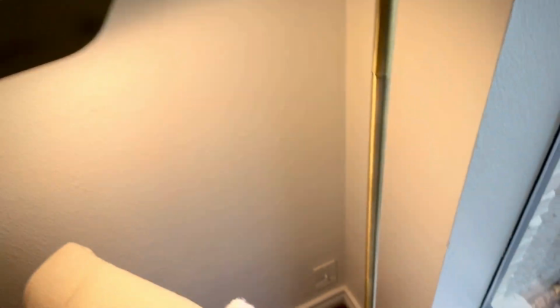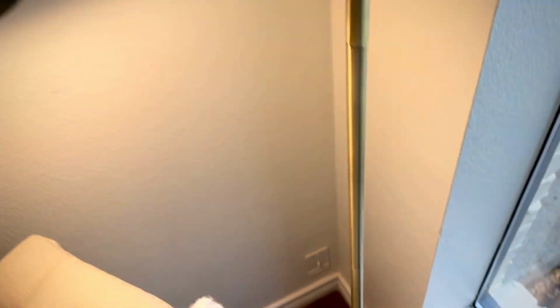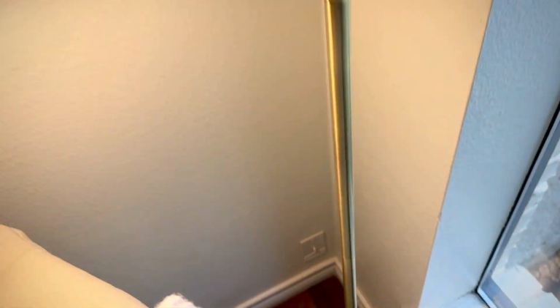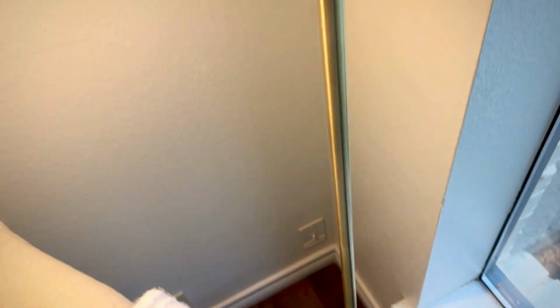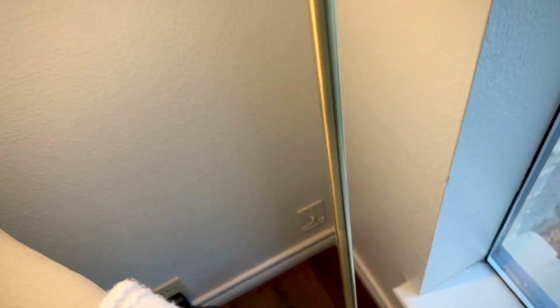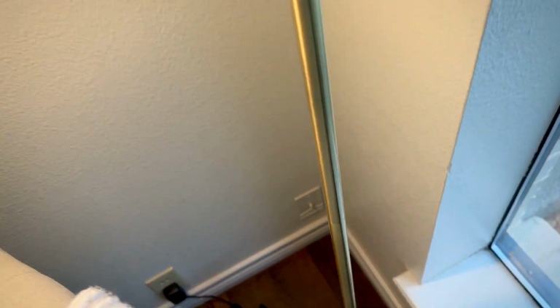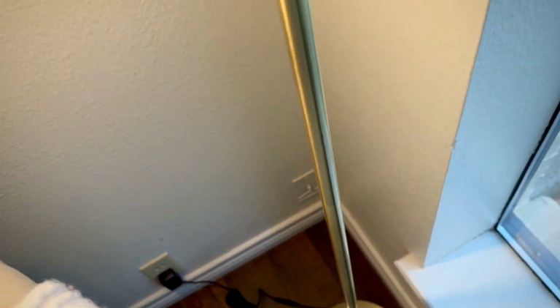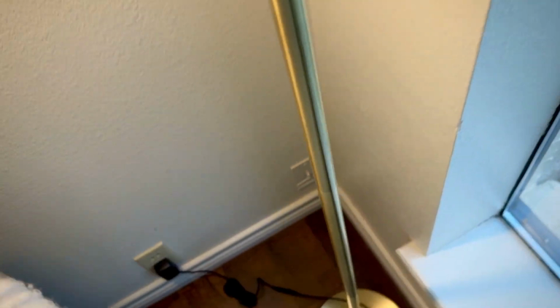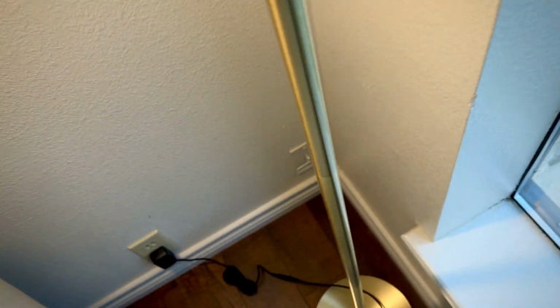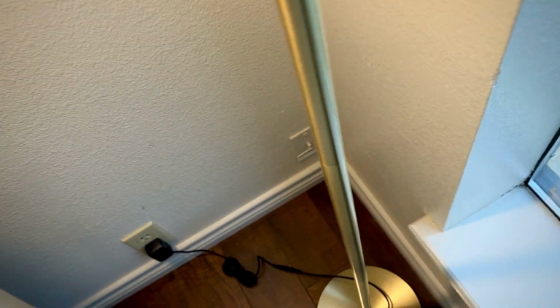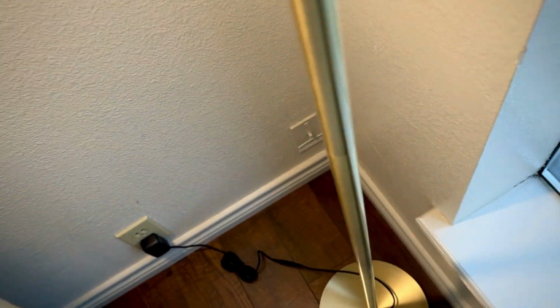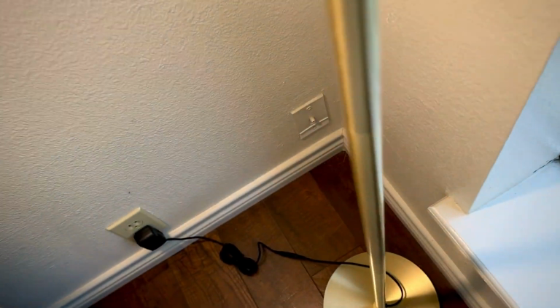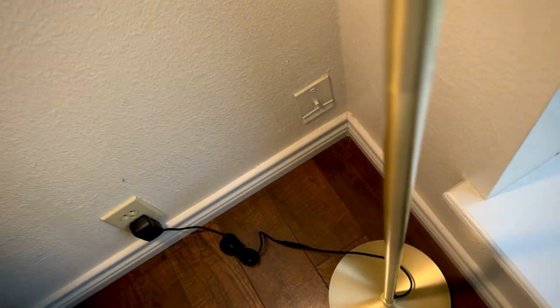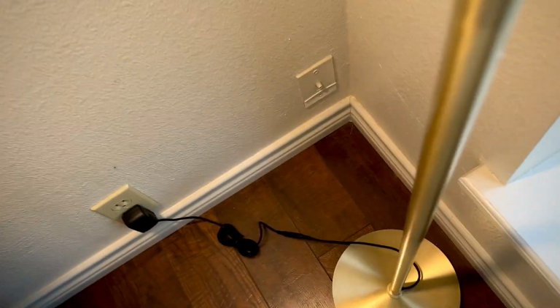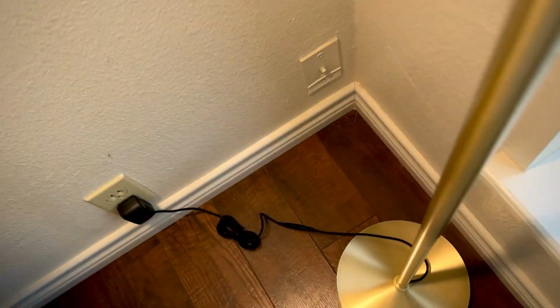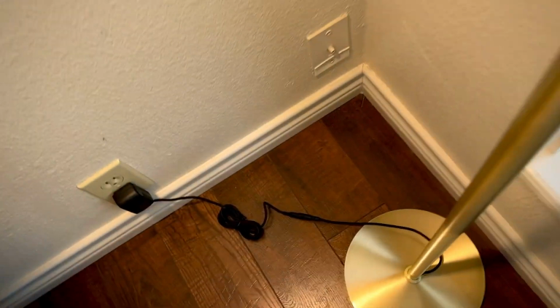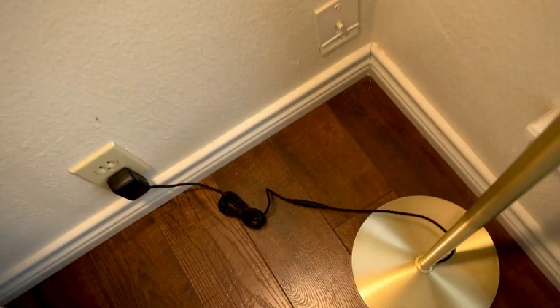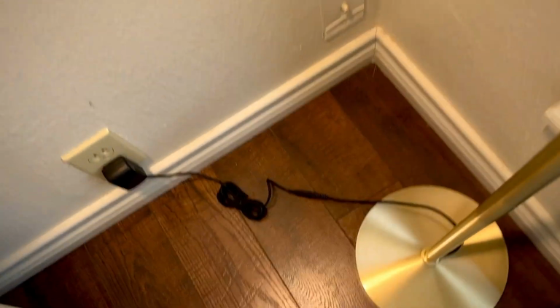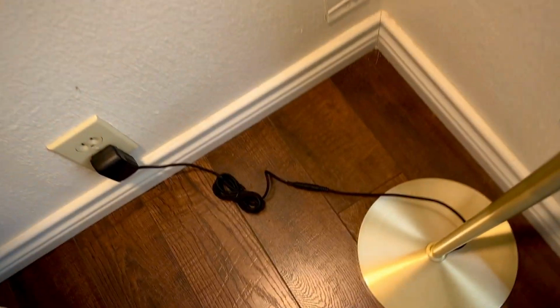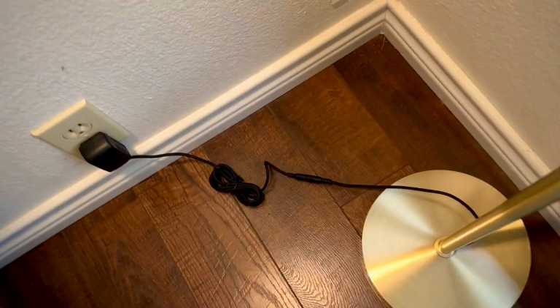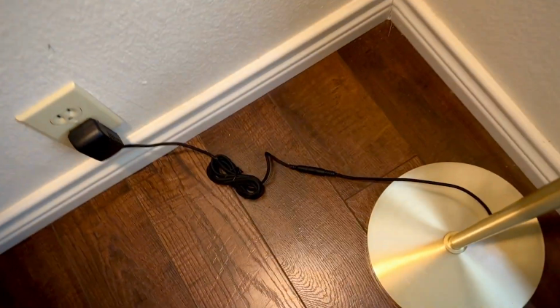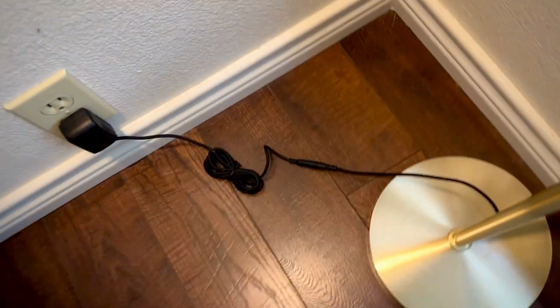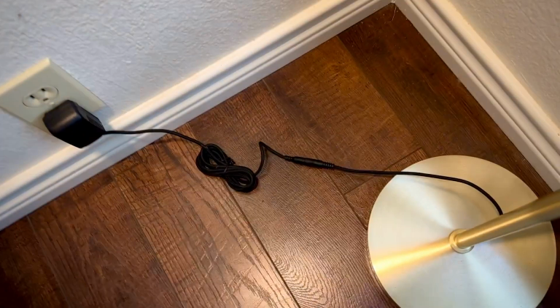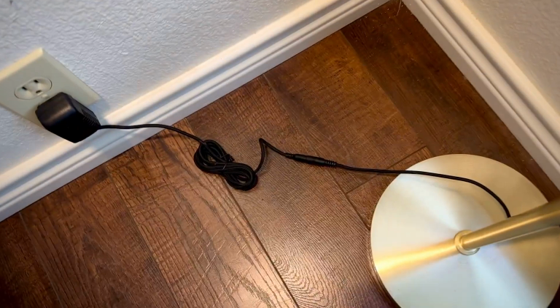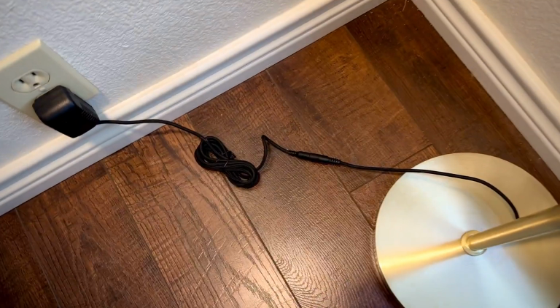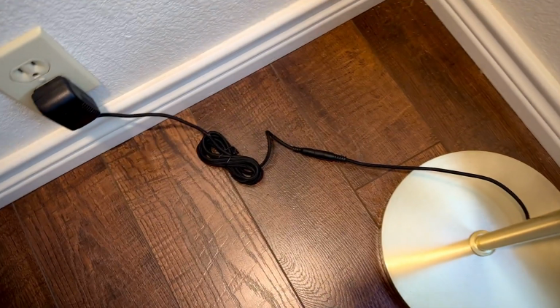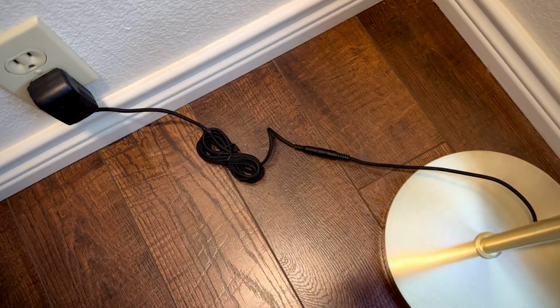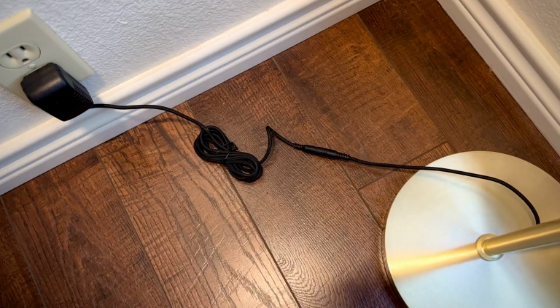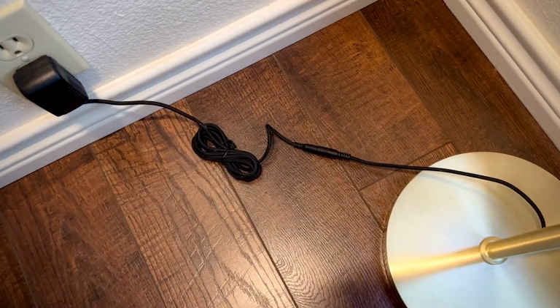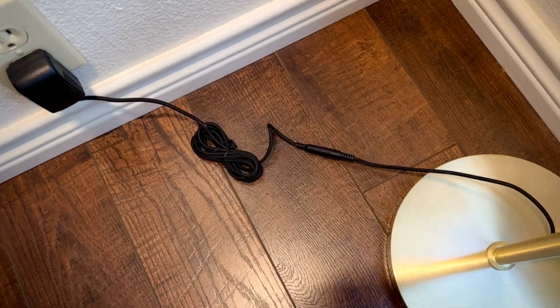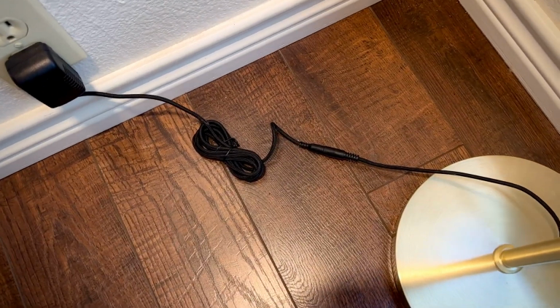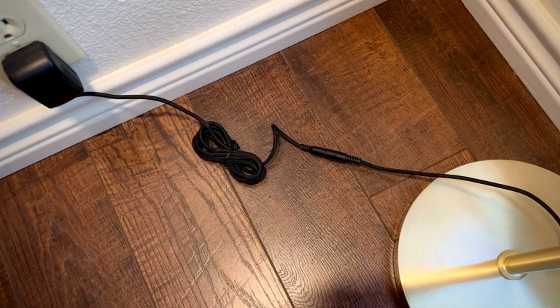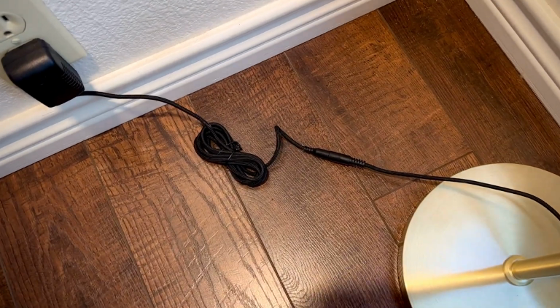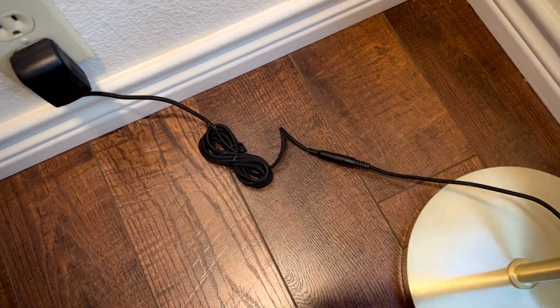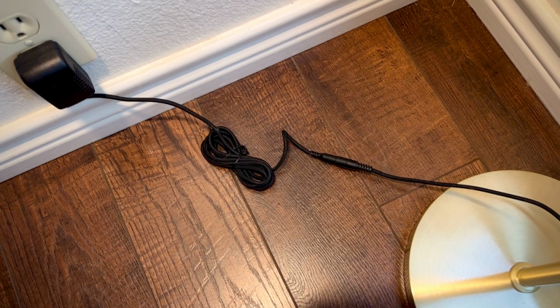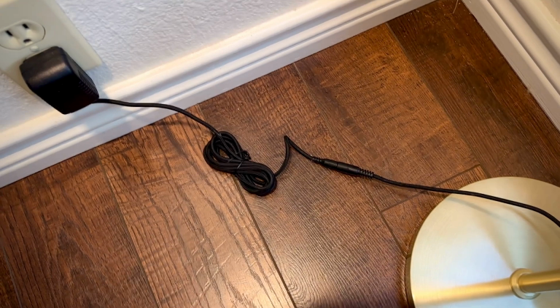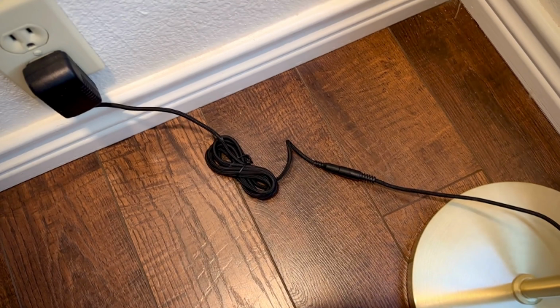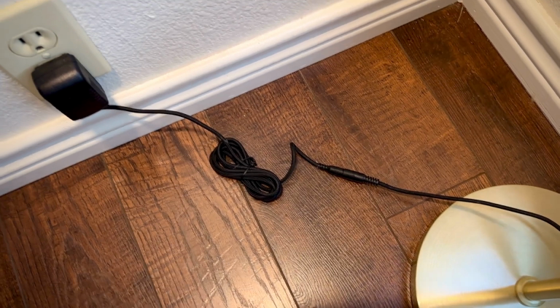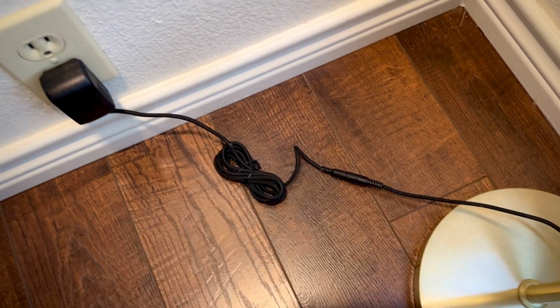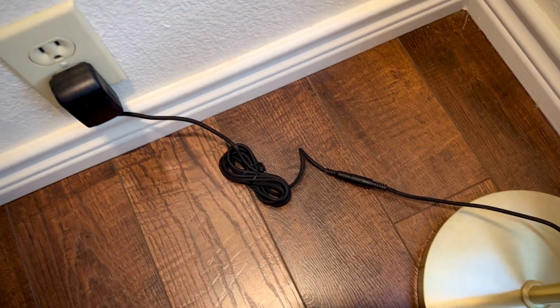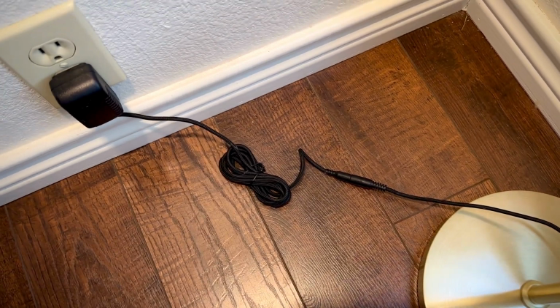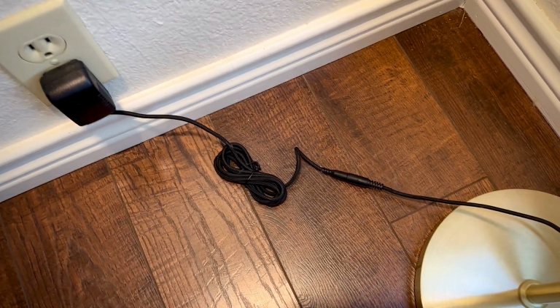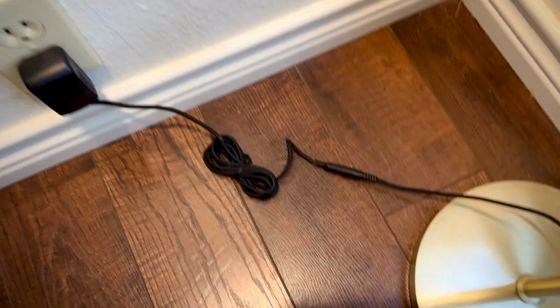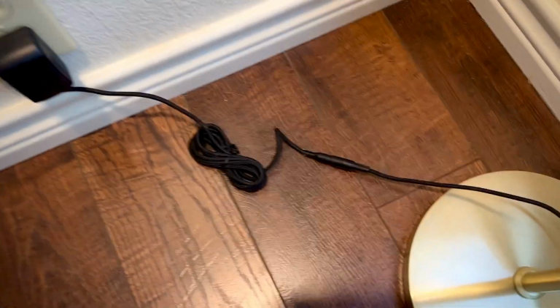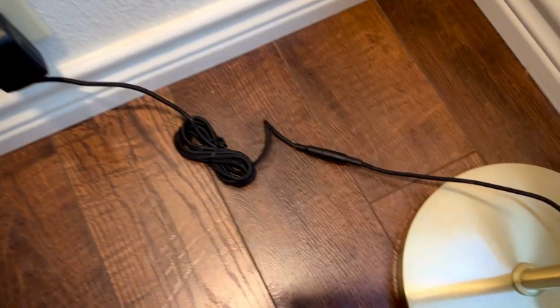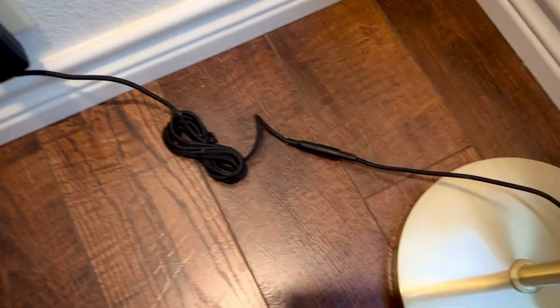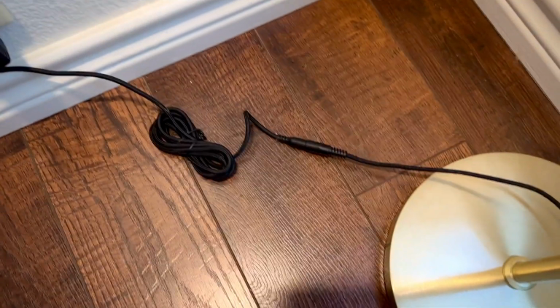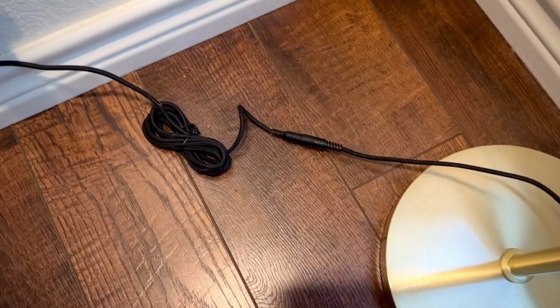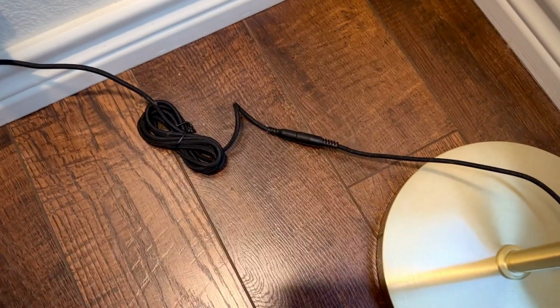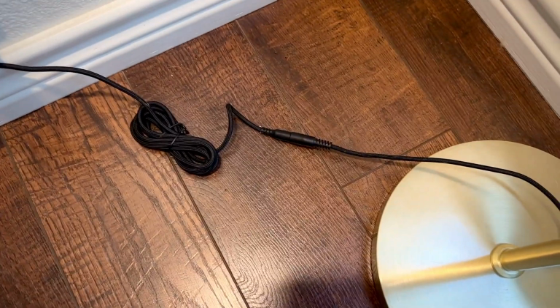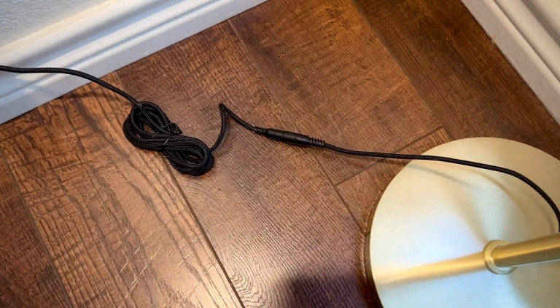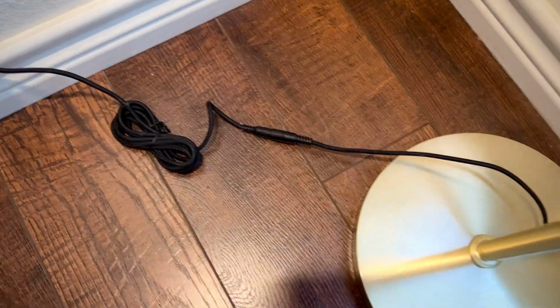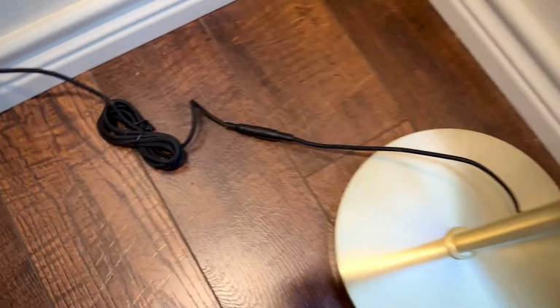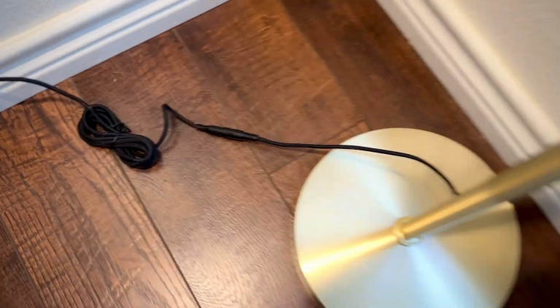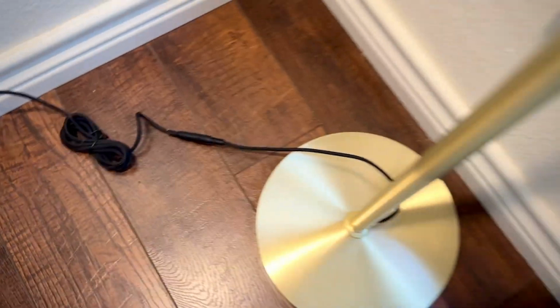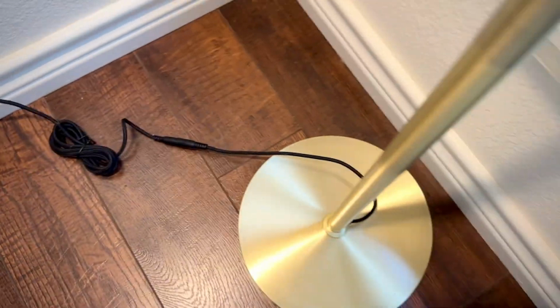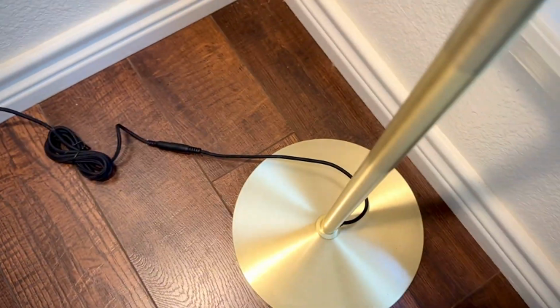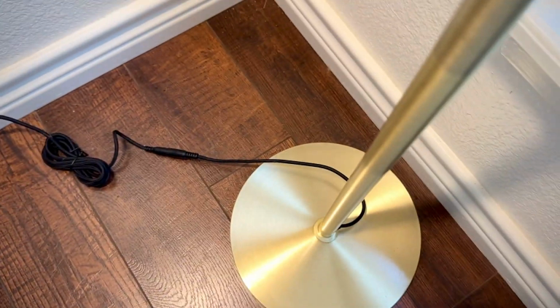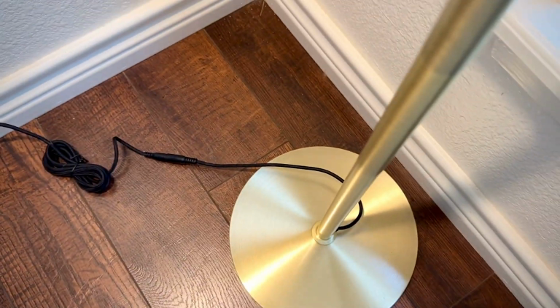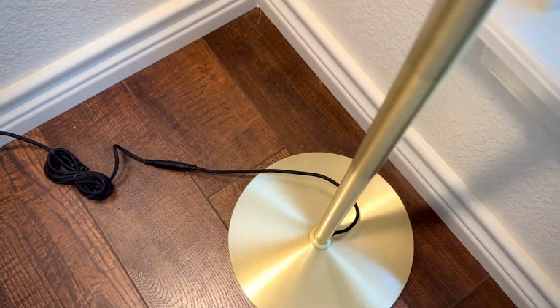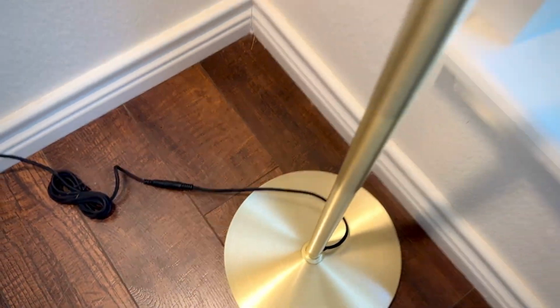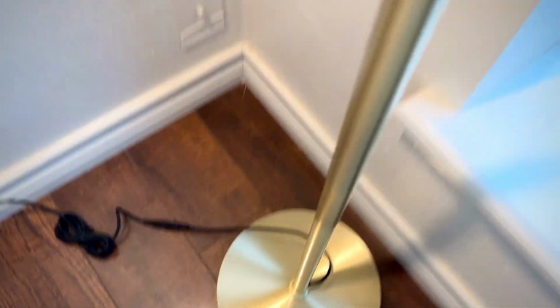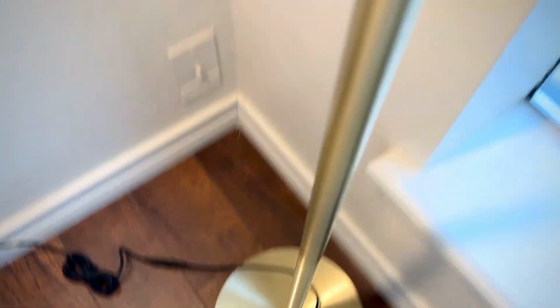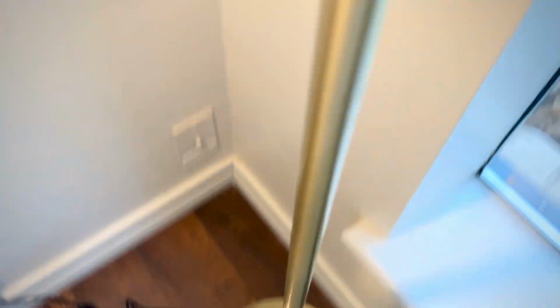It feels really good. The cord is like a kind of a cloth feel, just feels real nice. Base is strong.